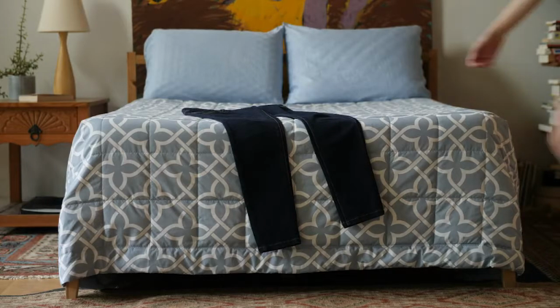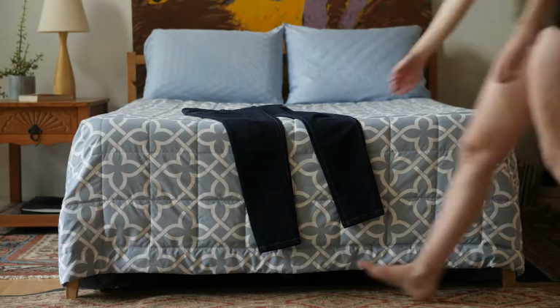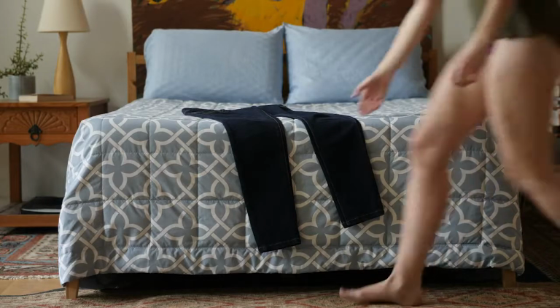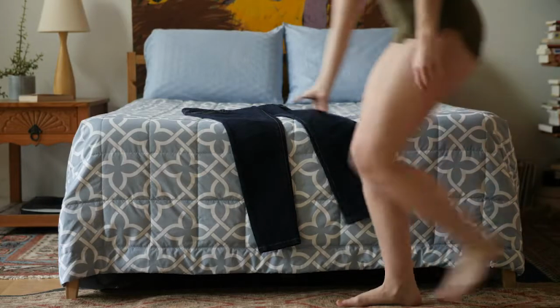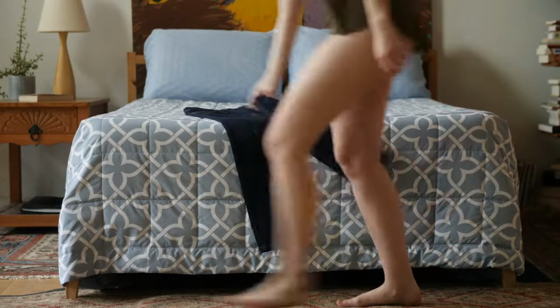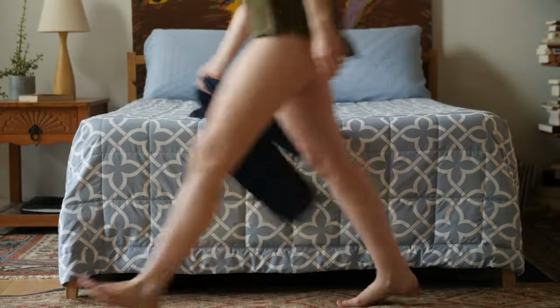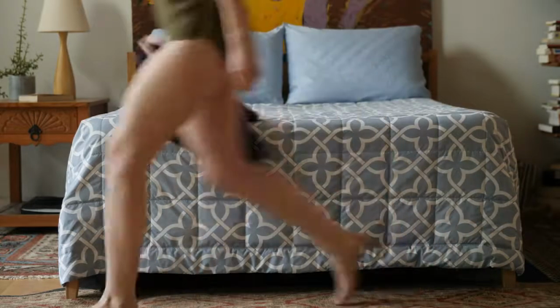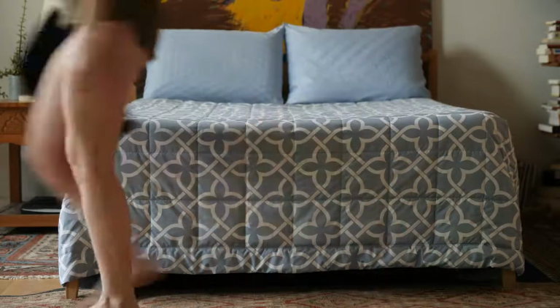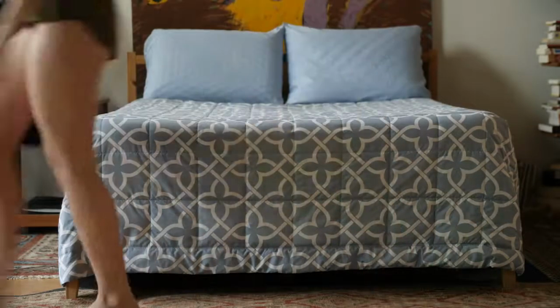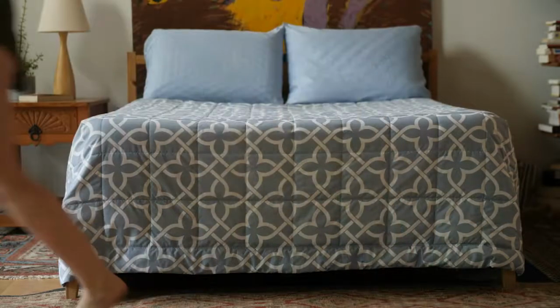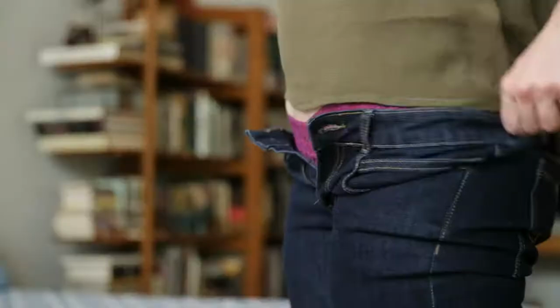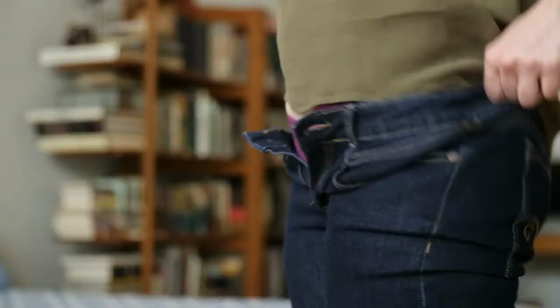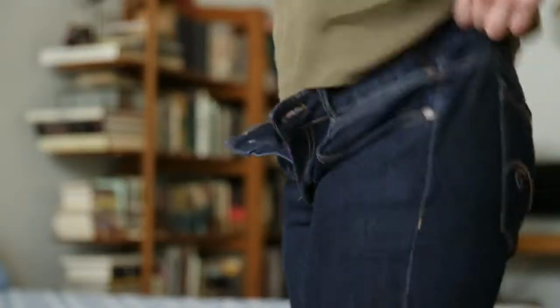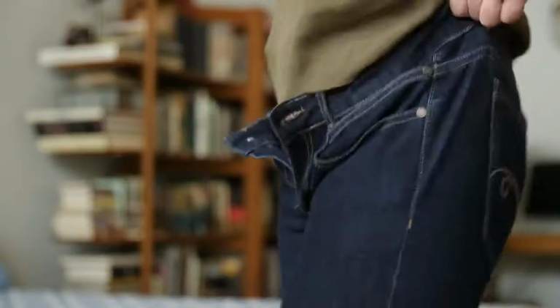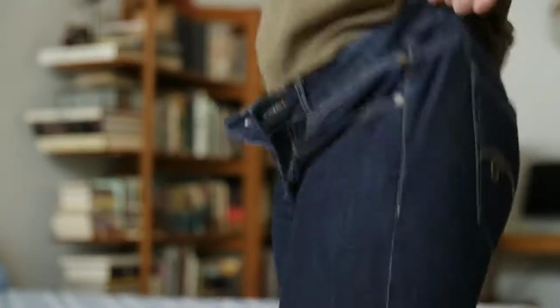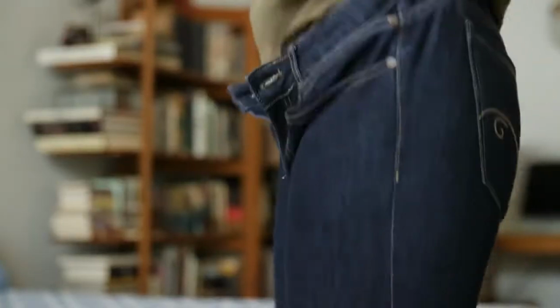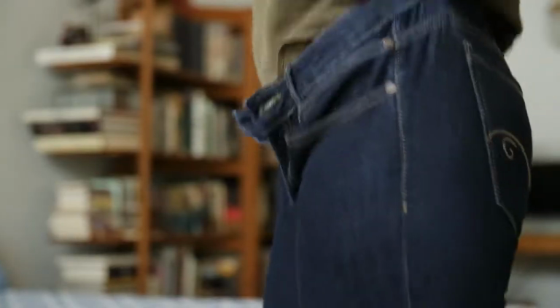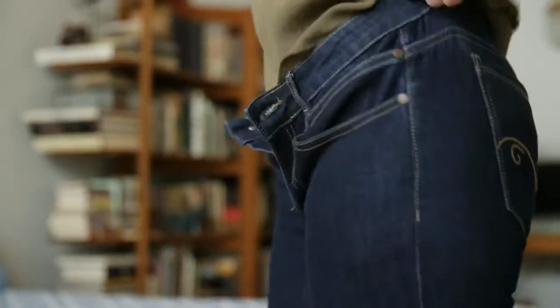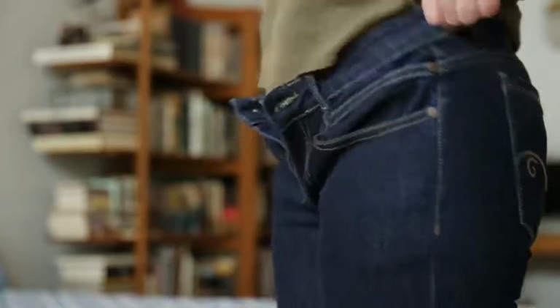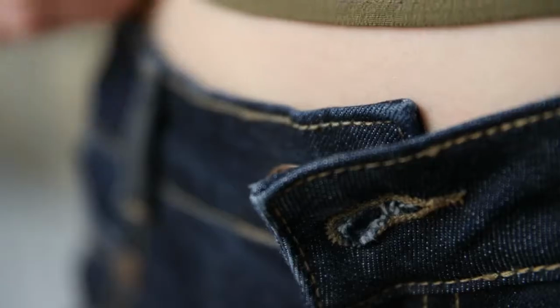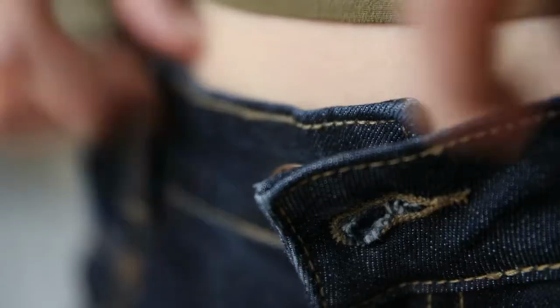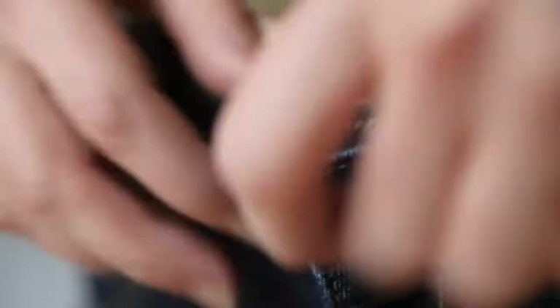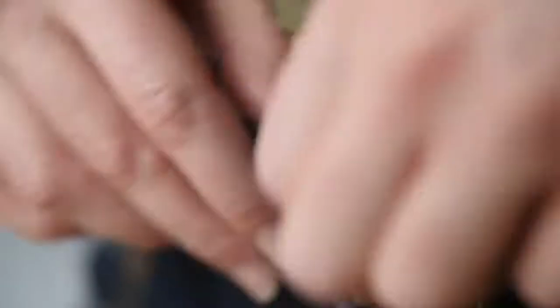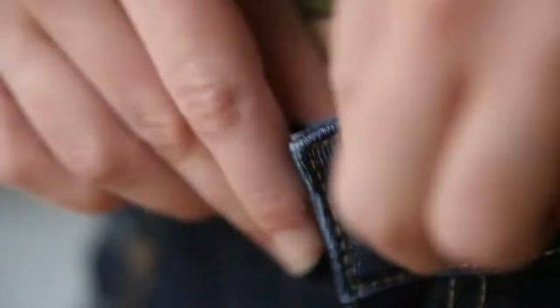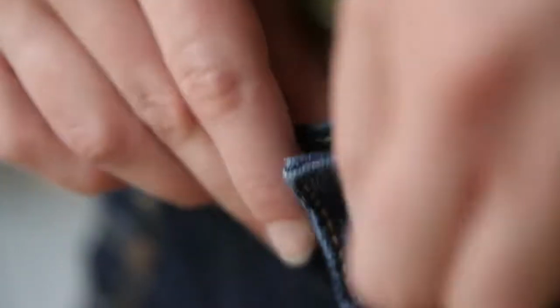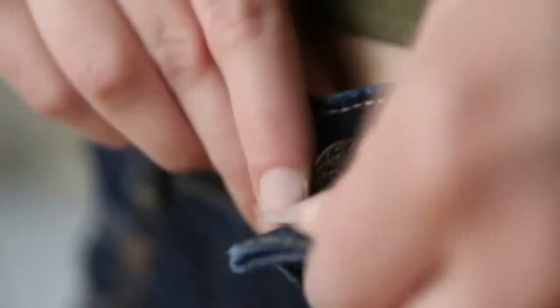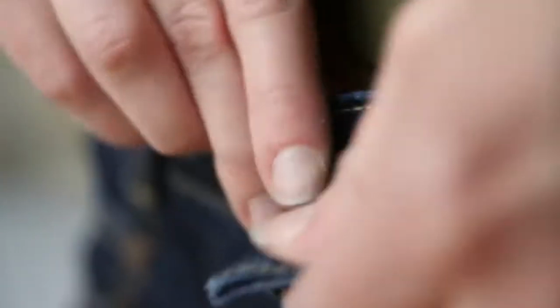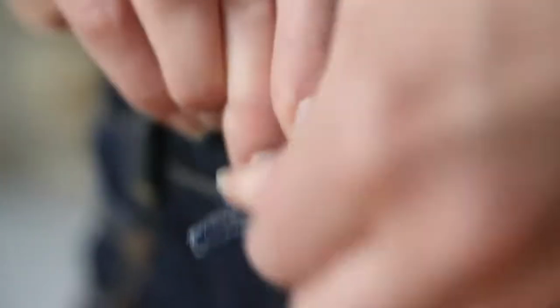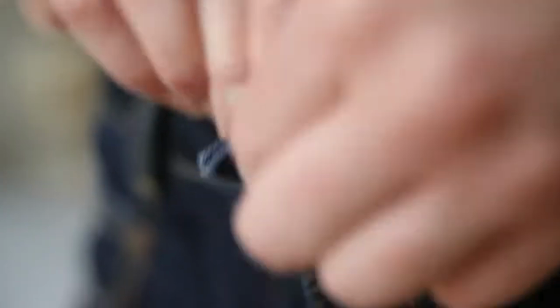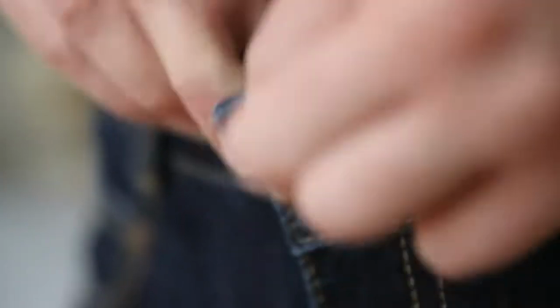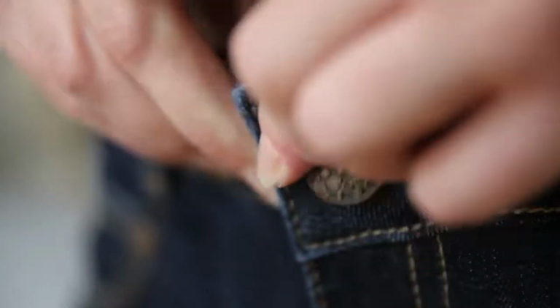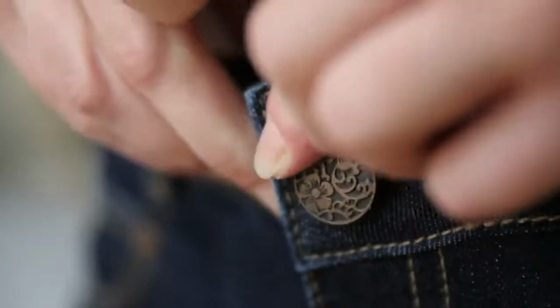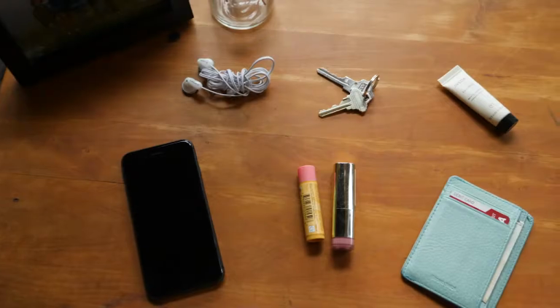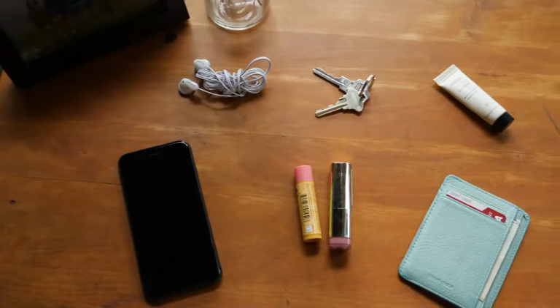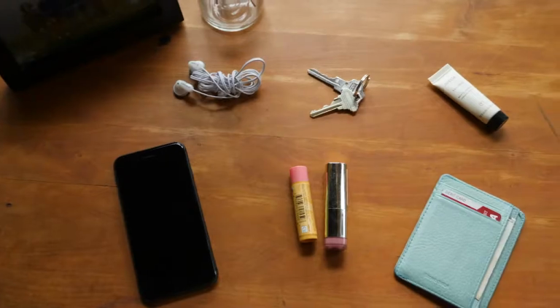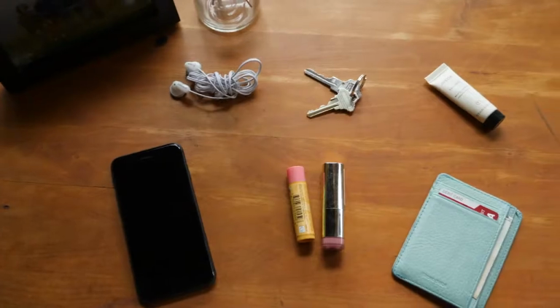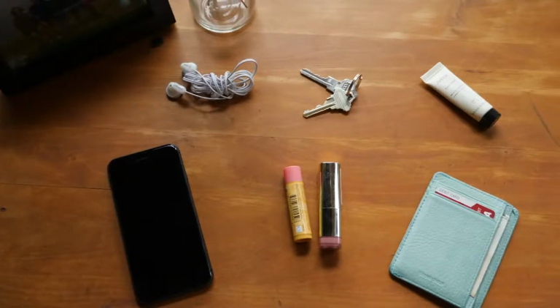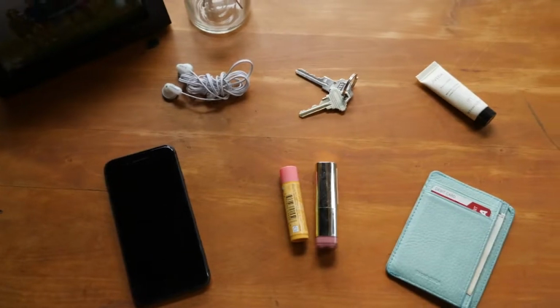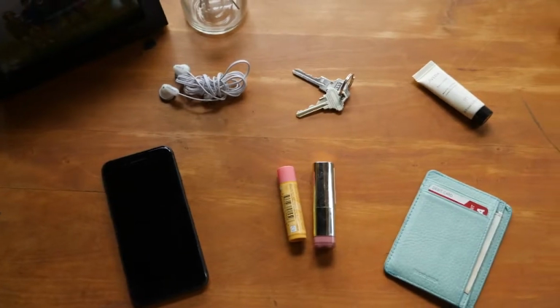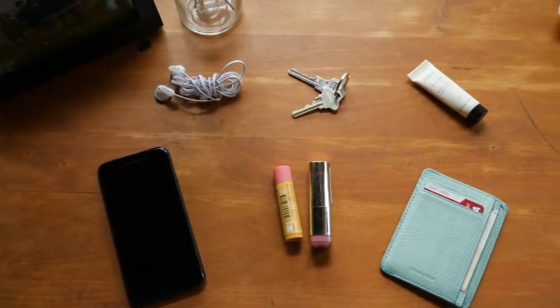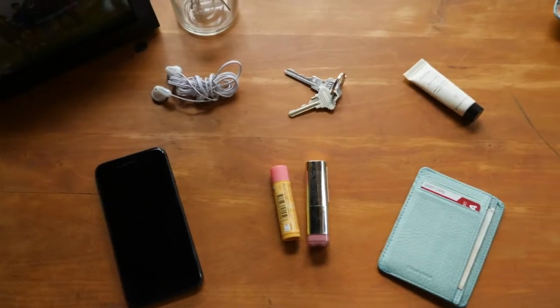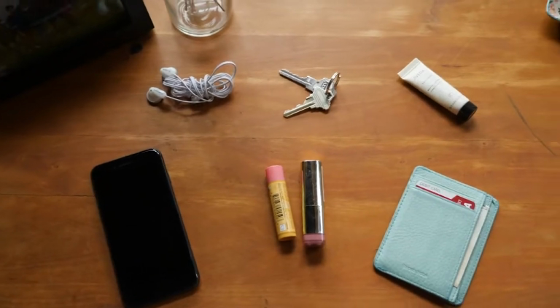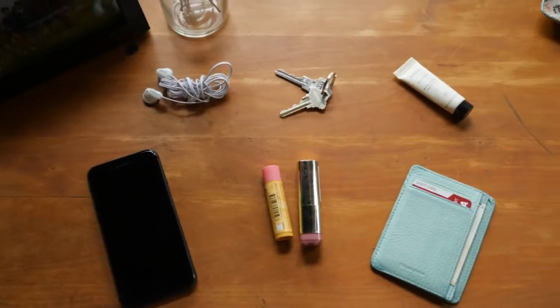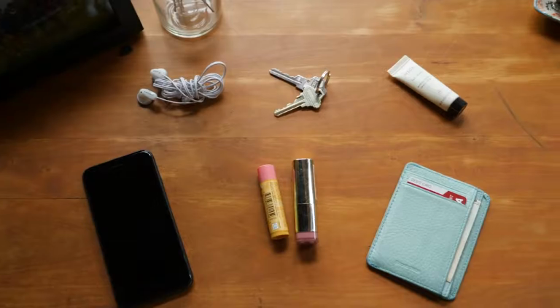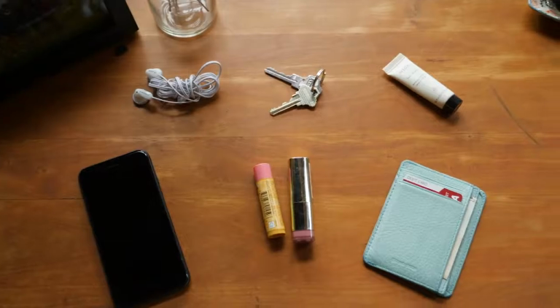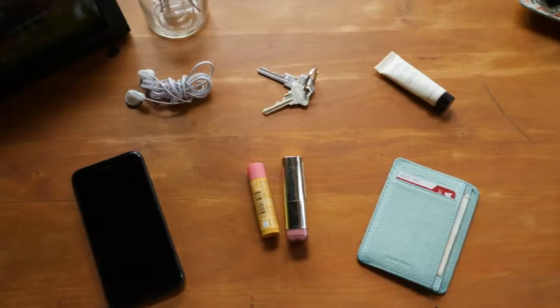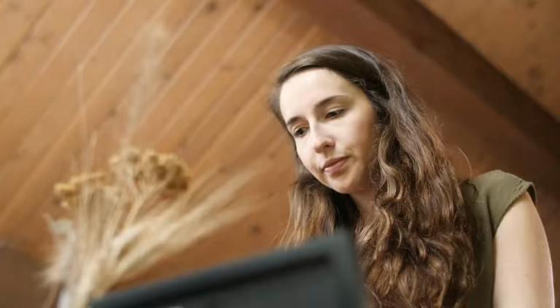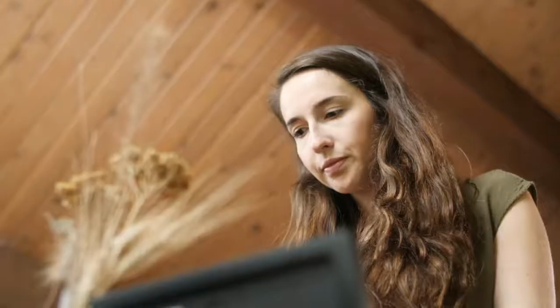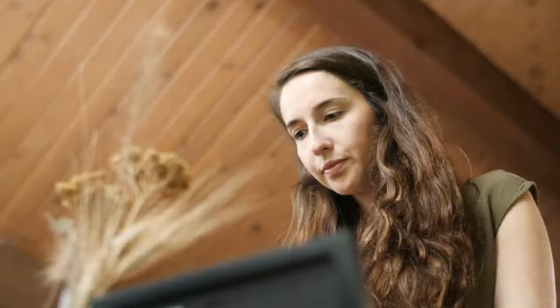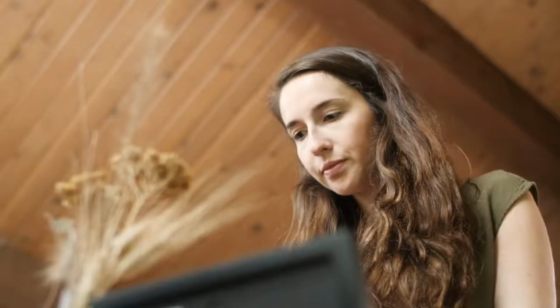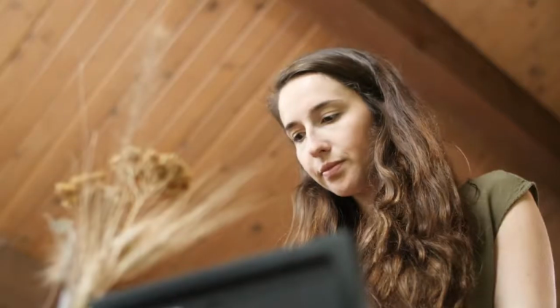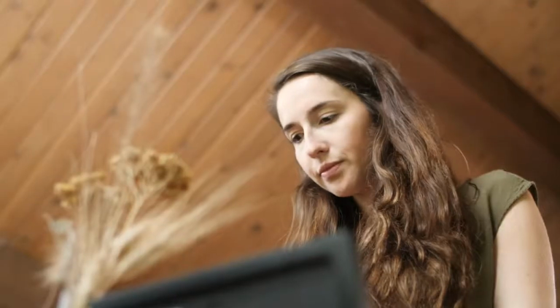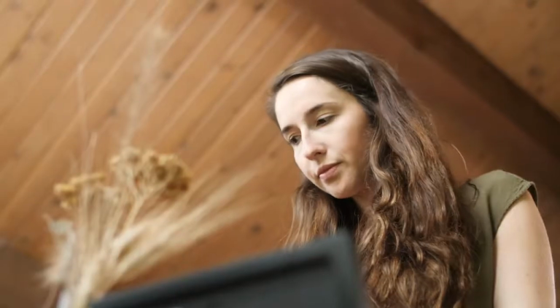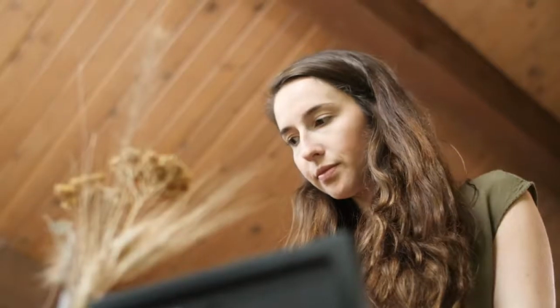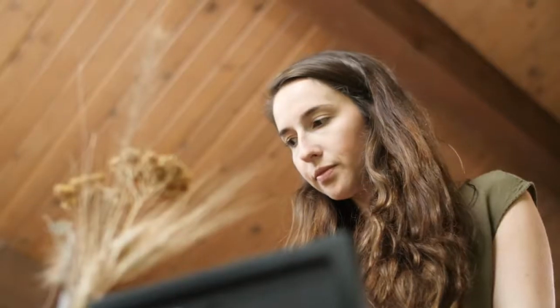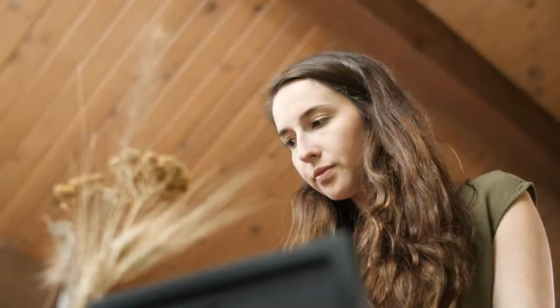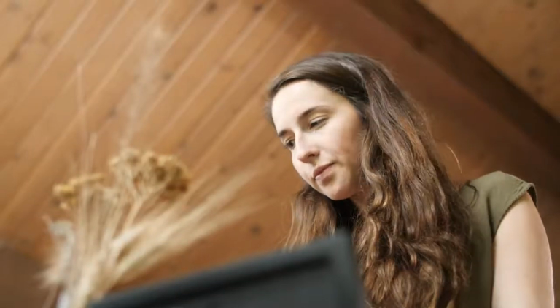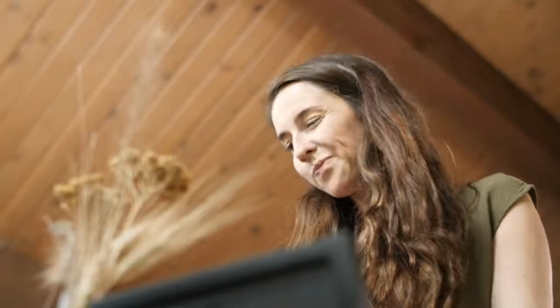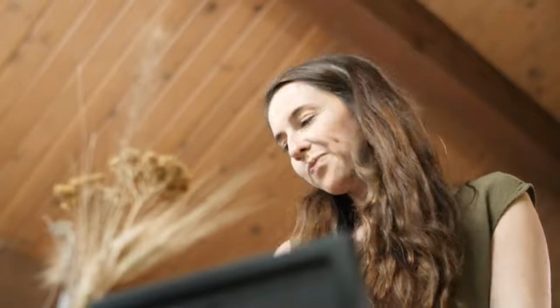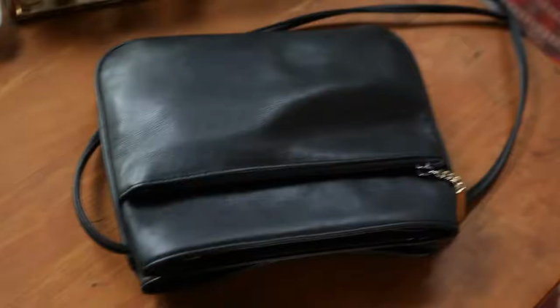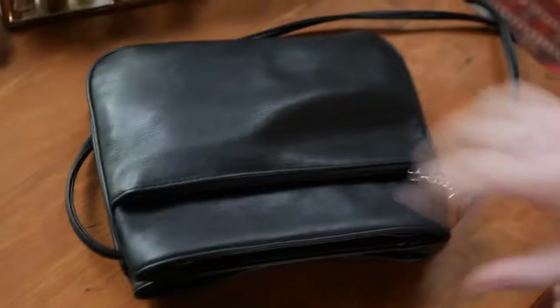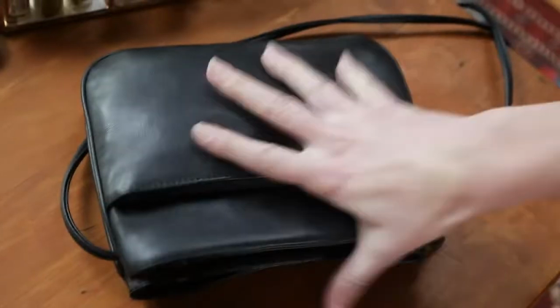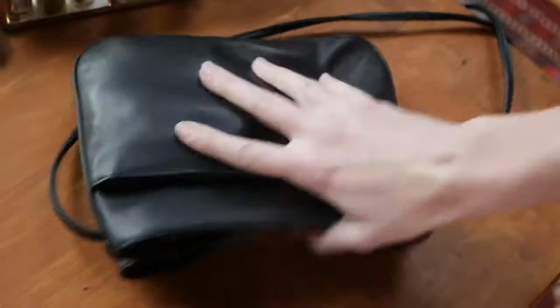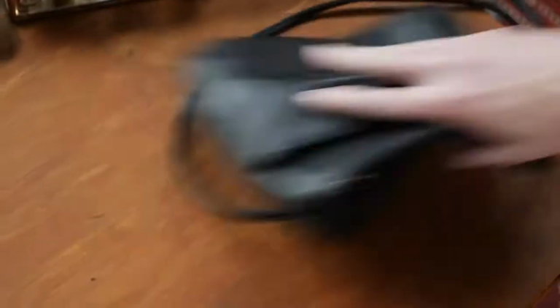When we head out for the day, what are the things we need? And what are the things weighing us down?